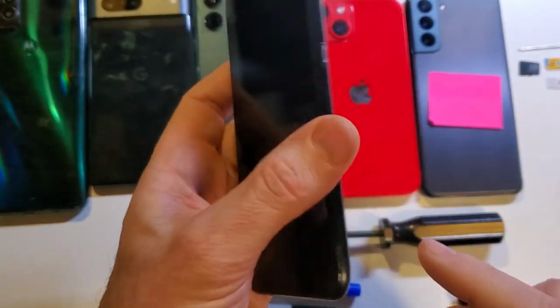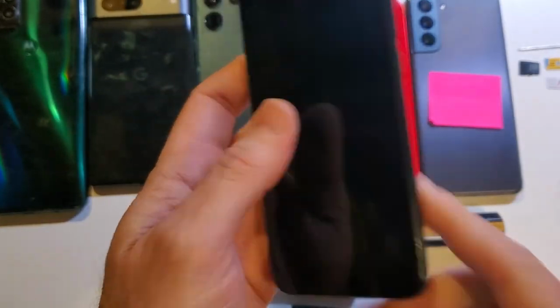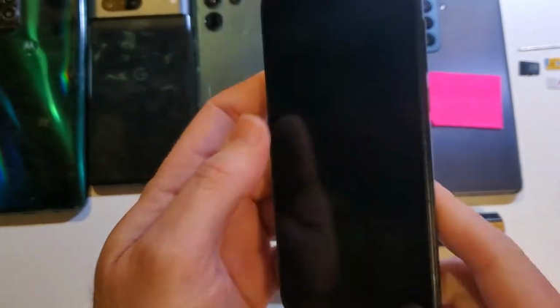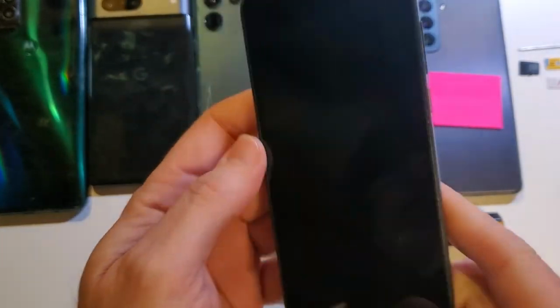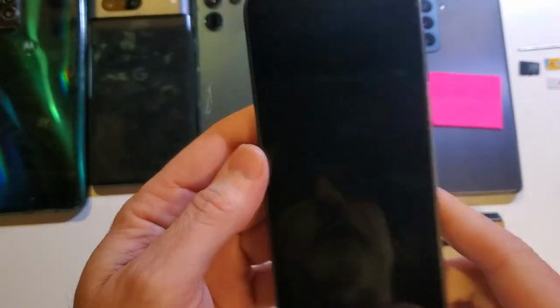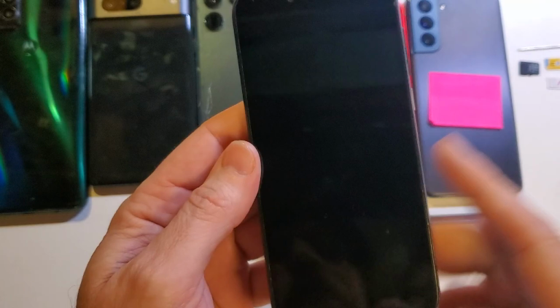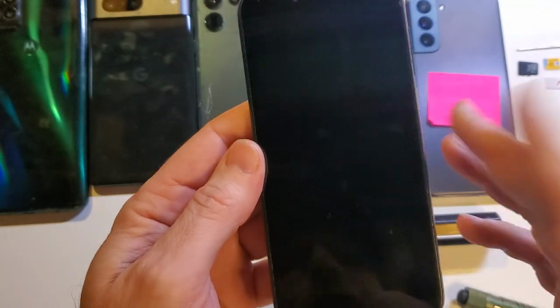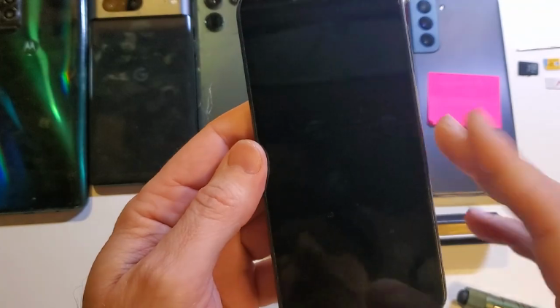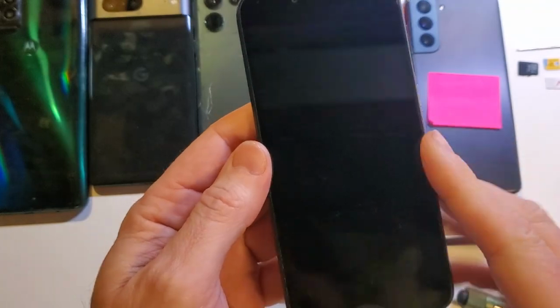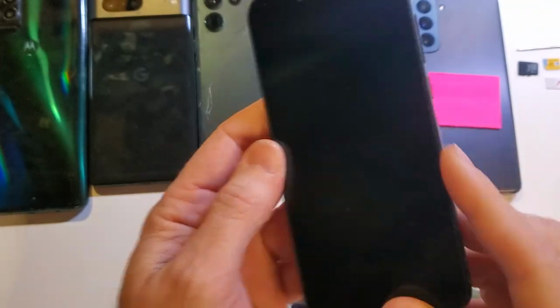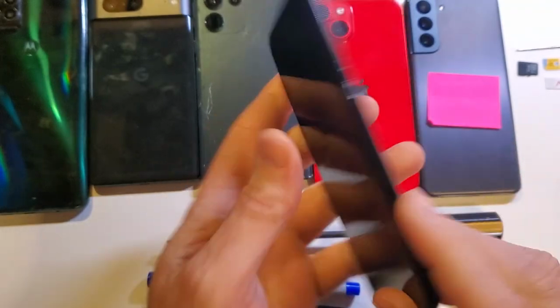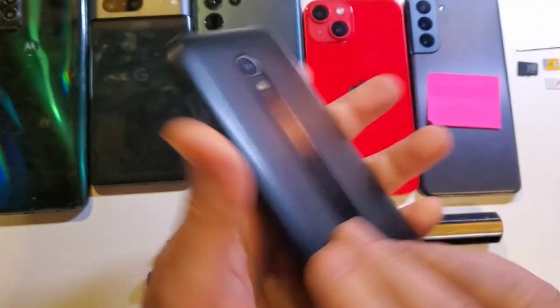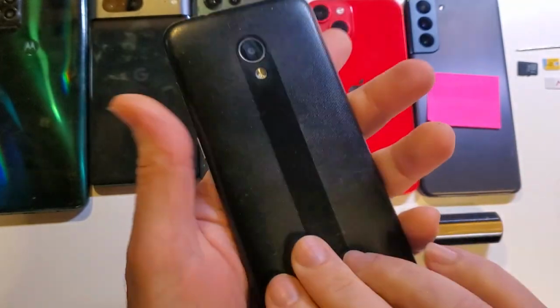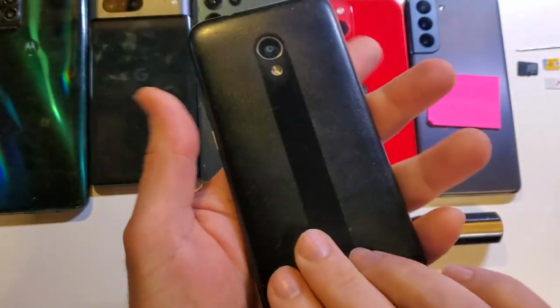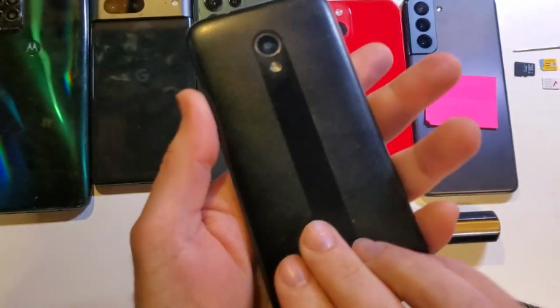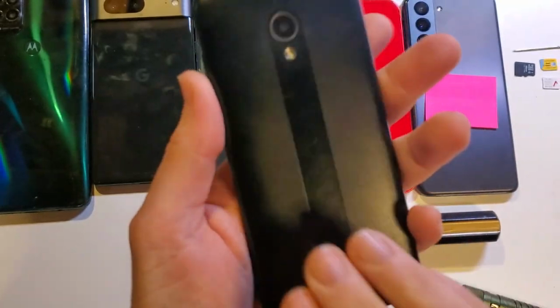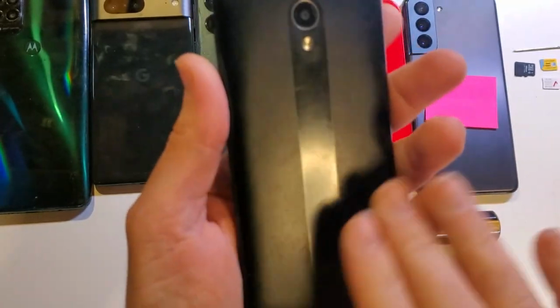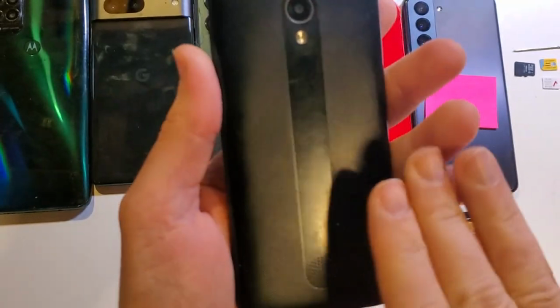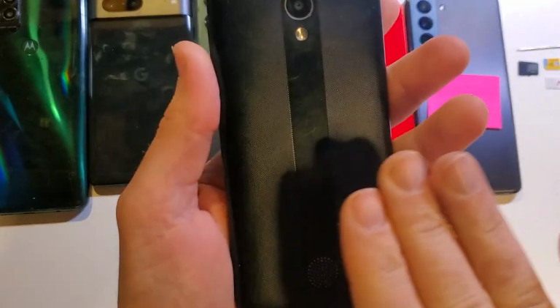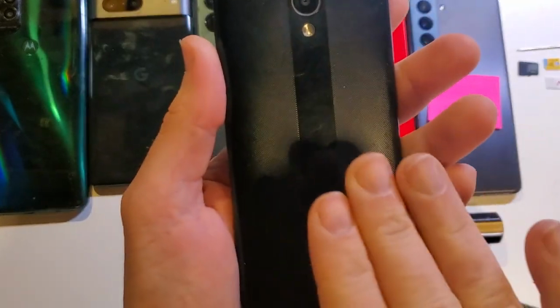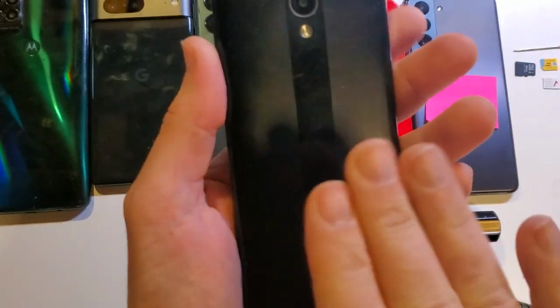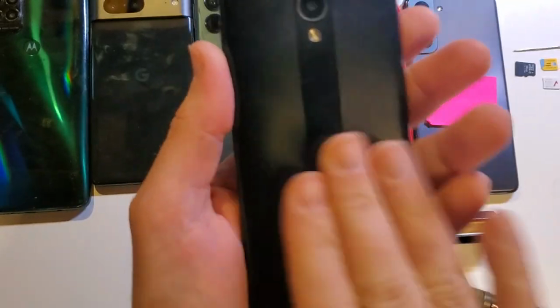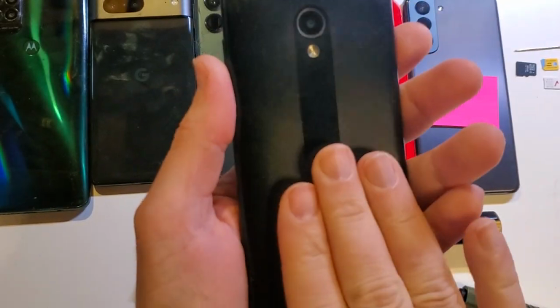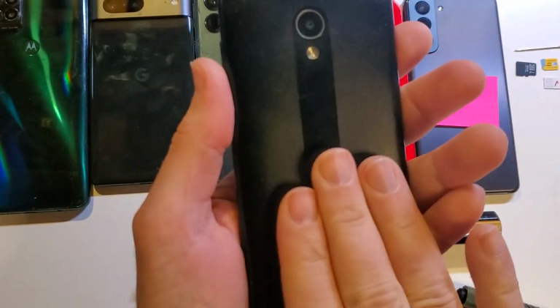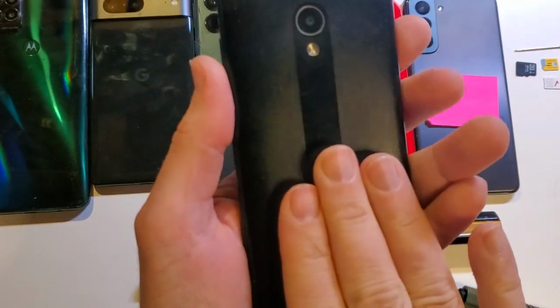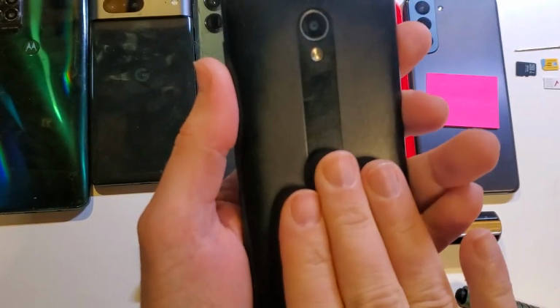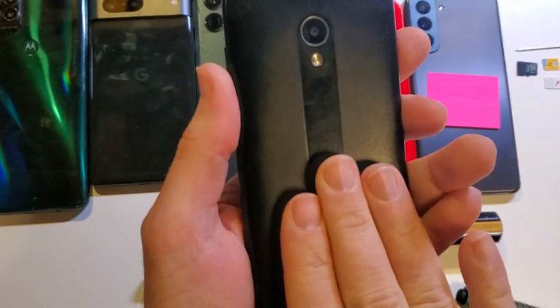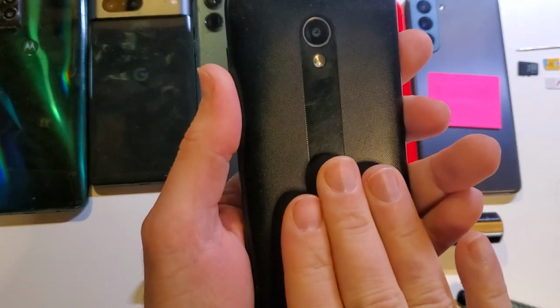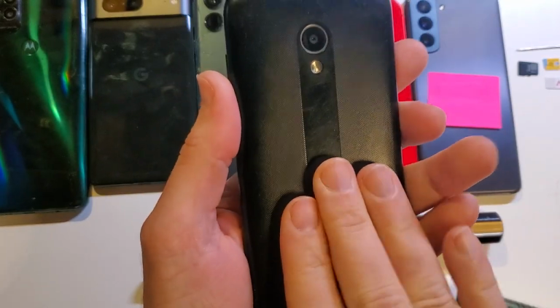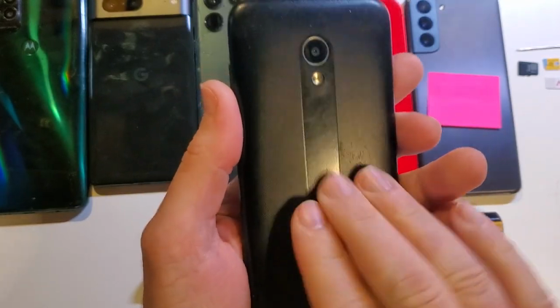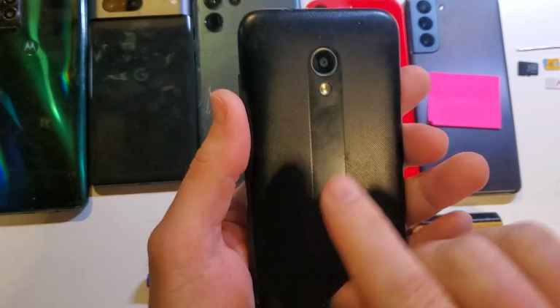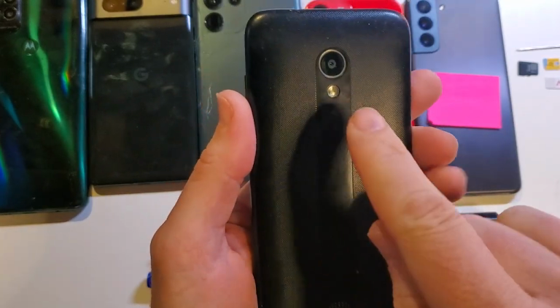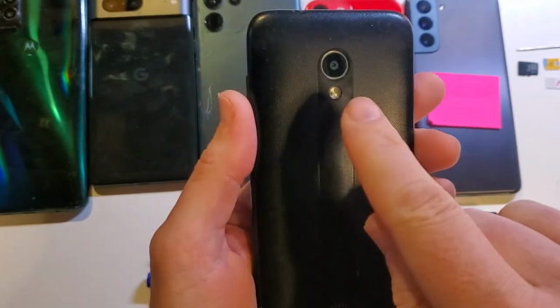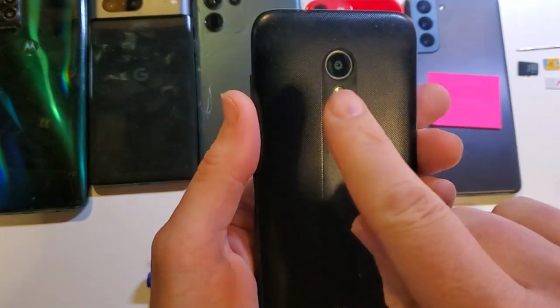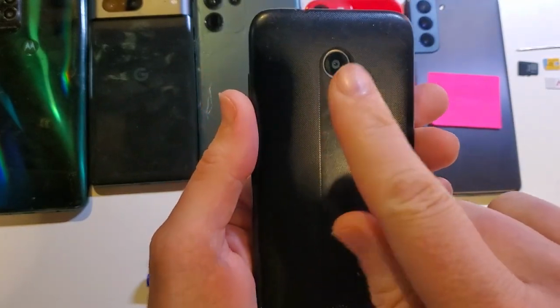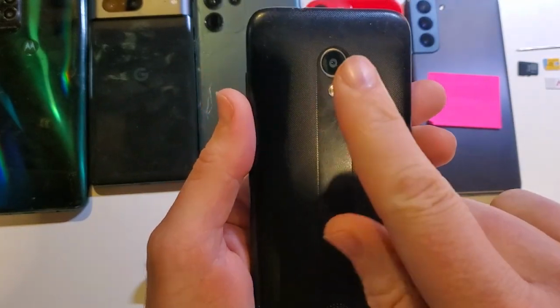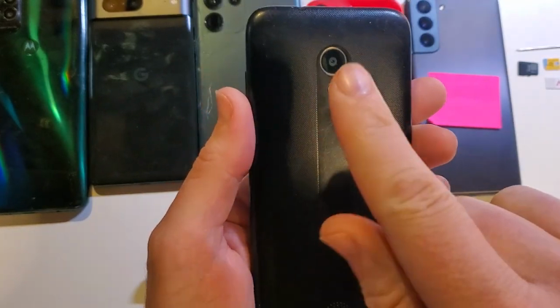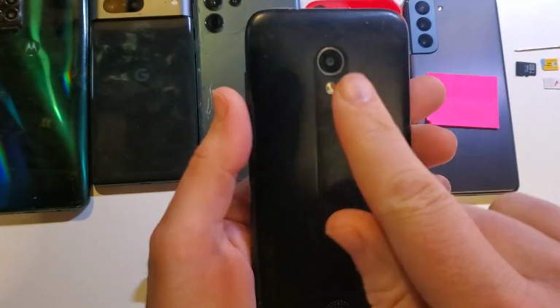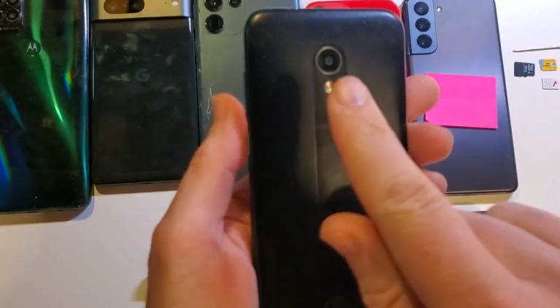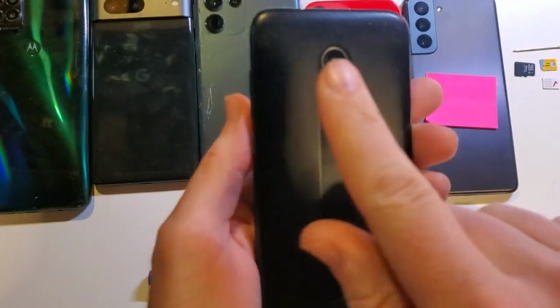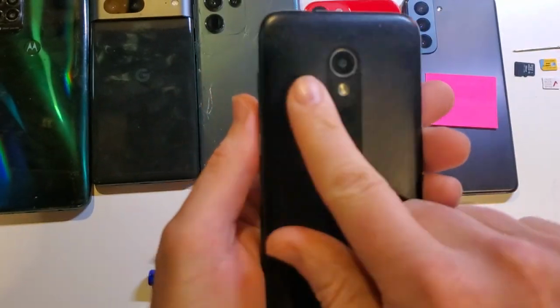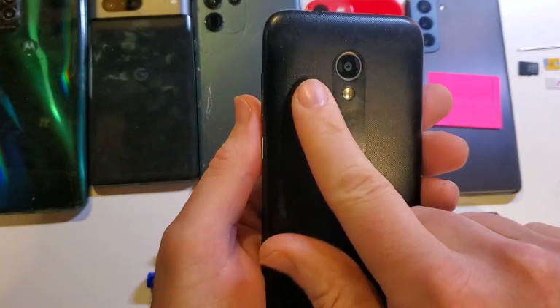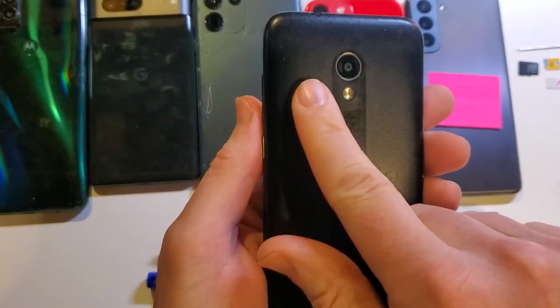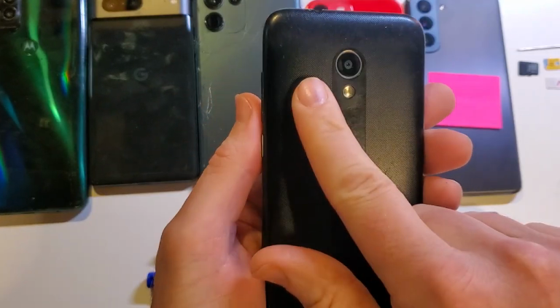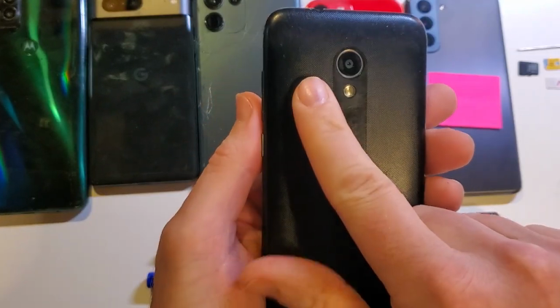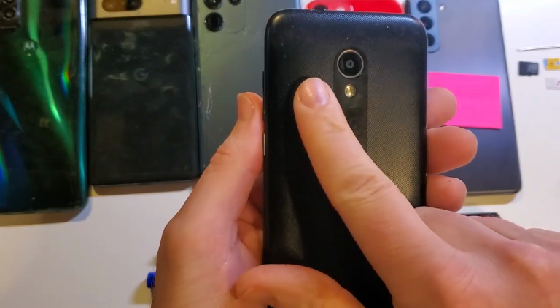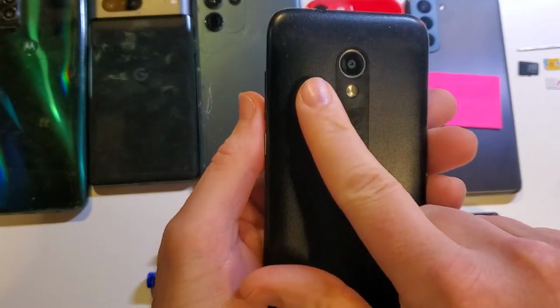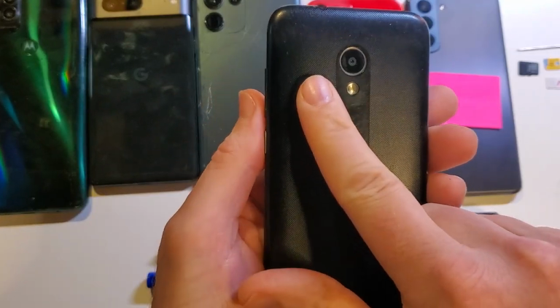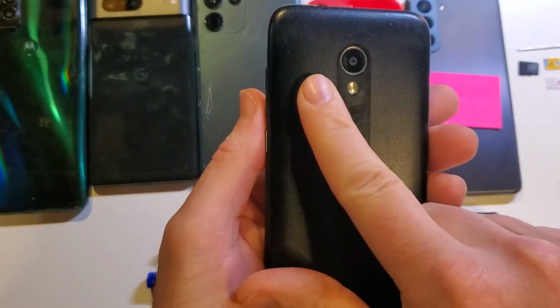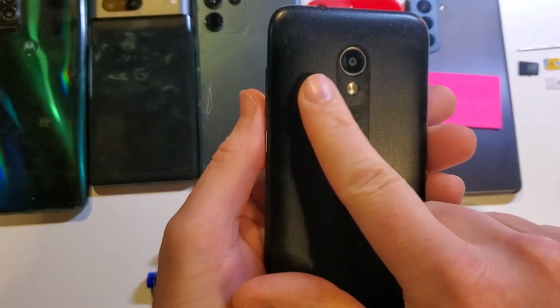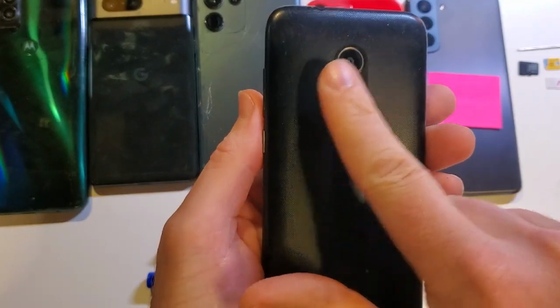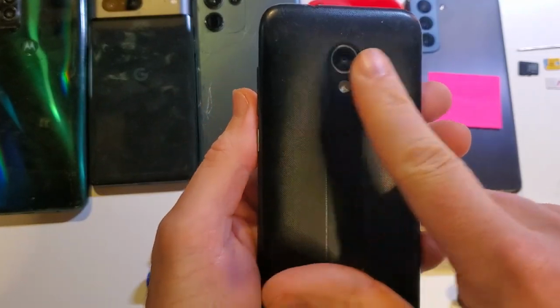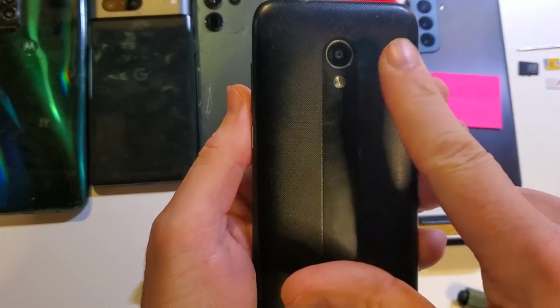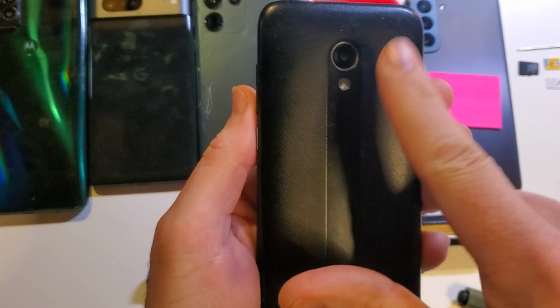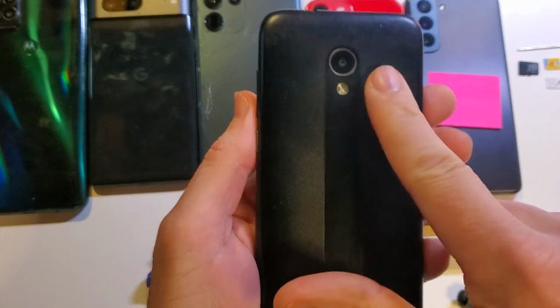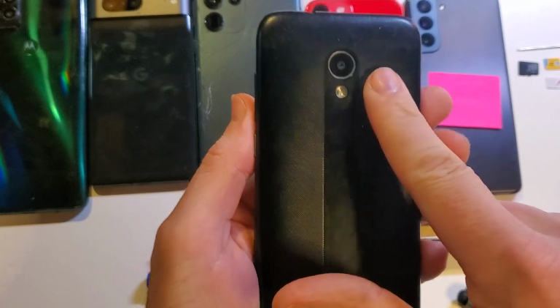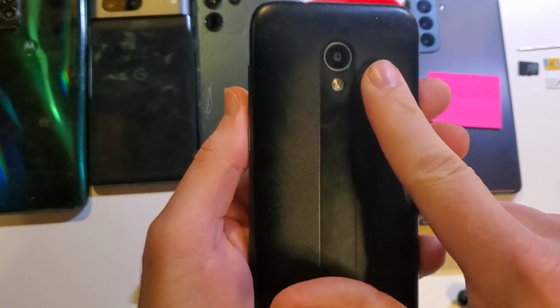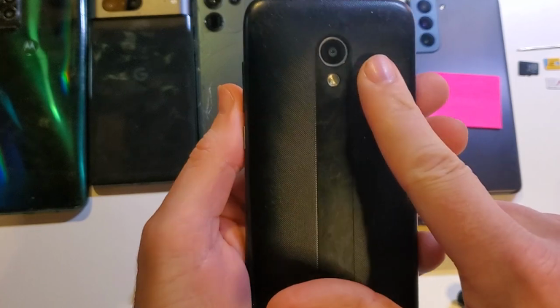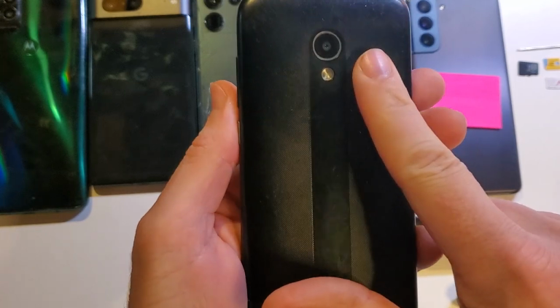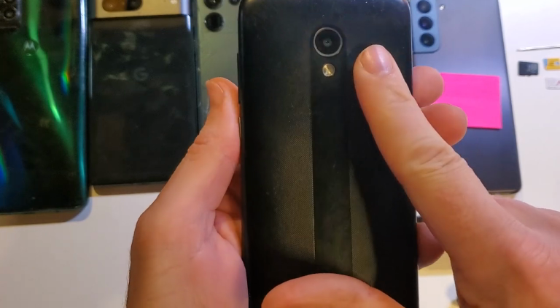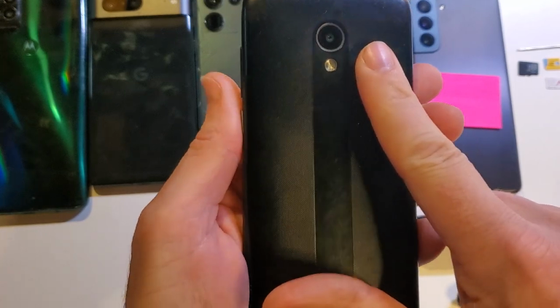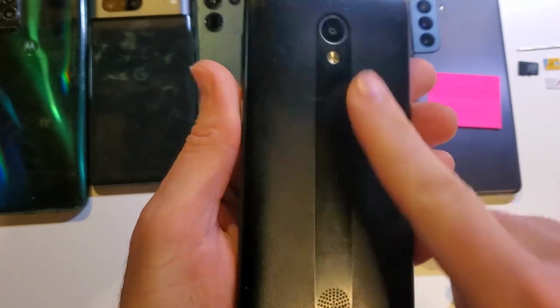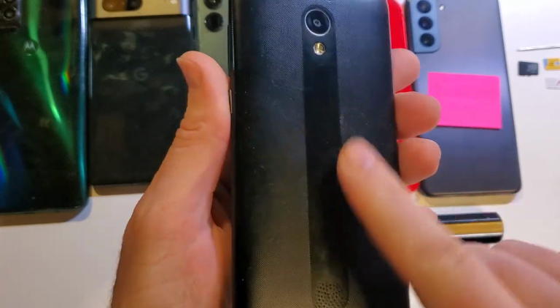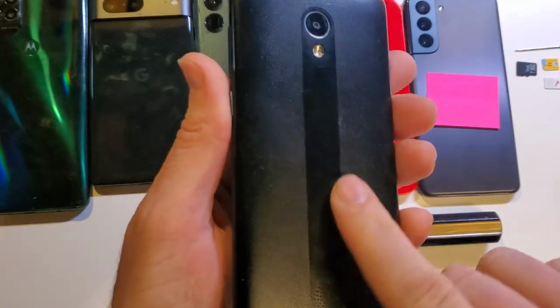Let's learn how to take the back off in case we need to change the battery, add an SD card, or change the SIM chip.